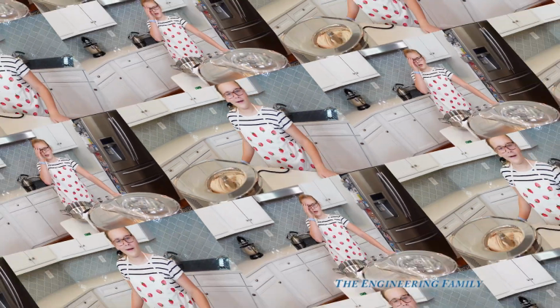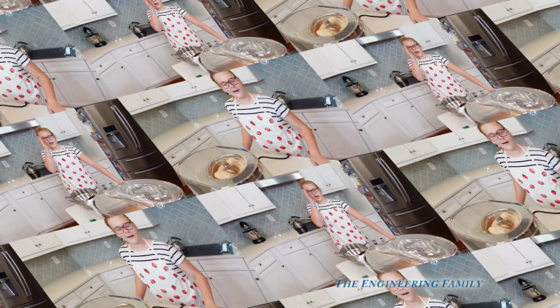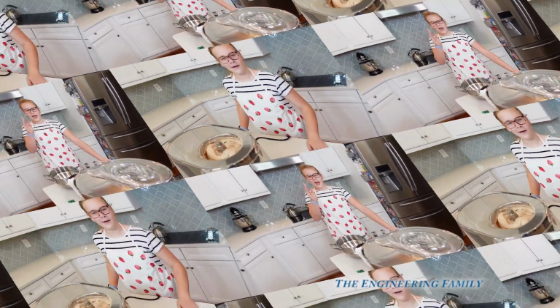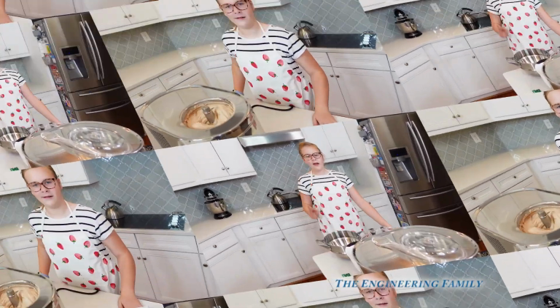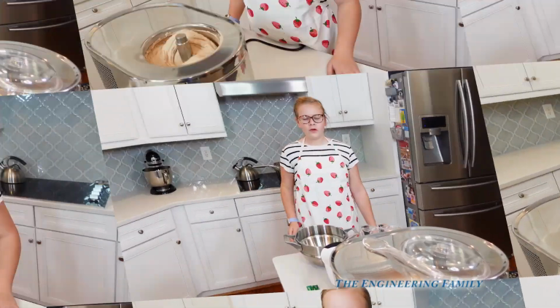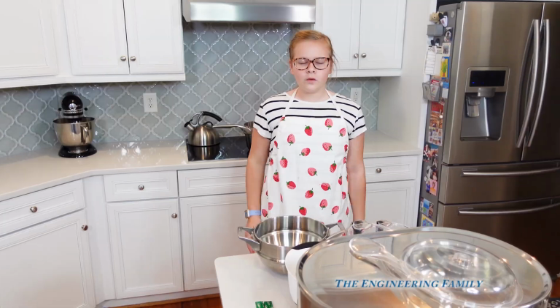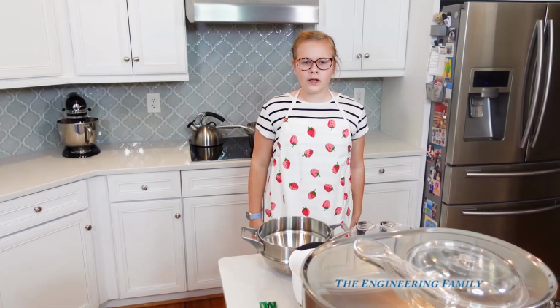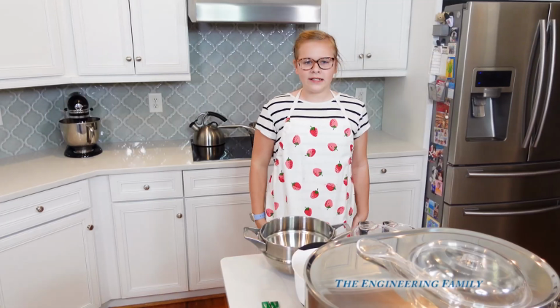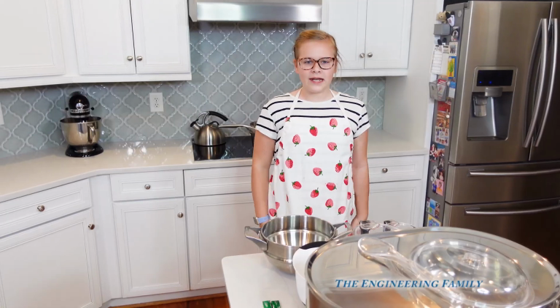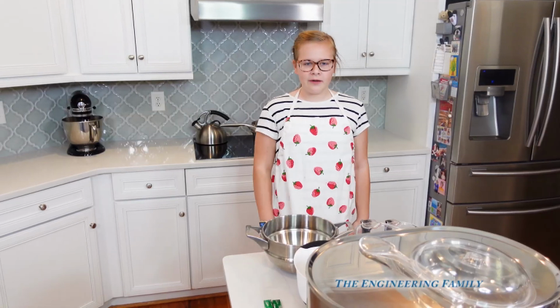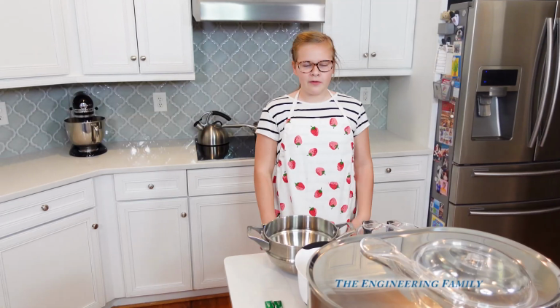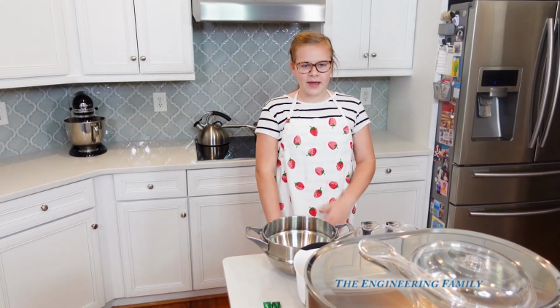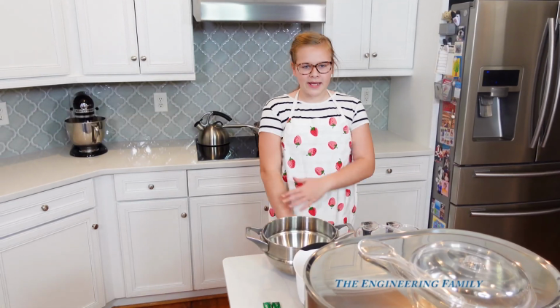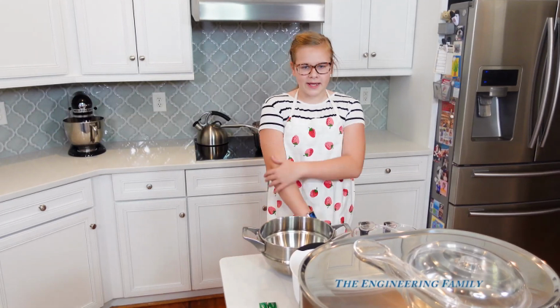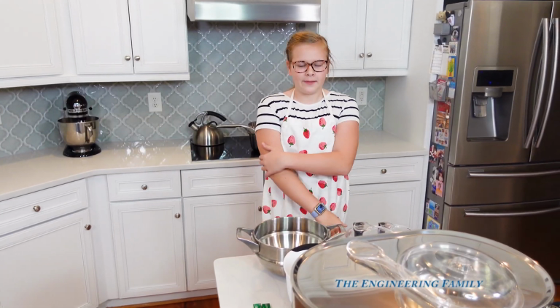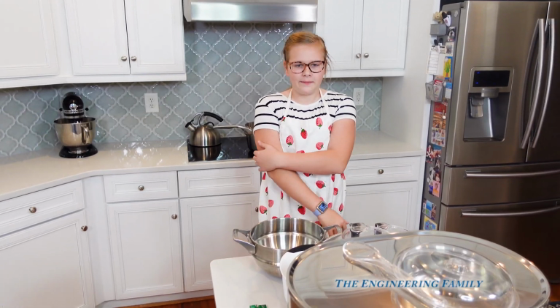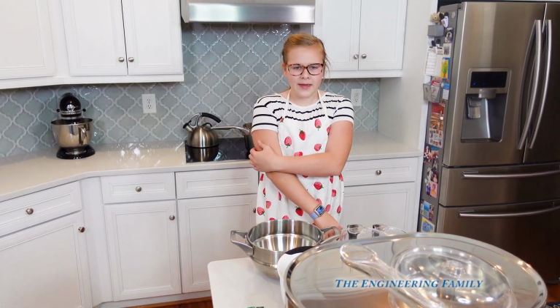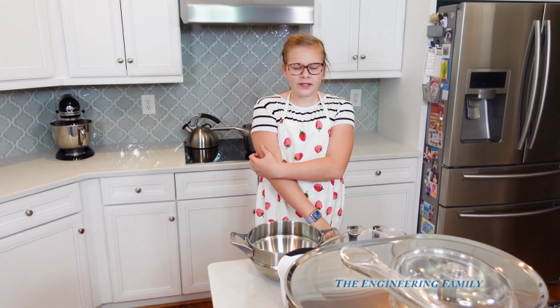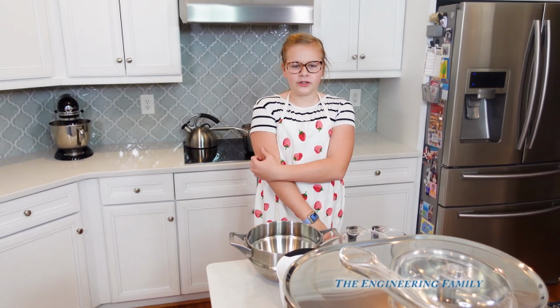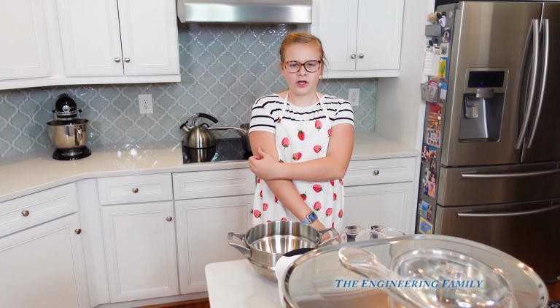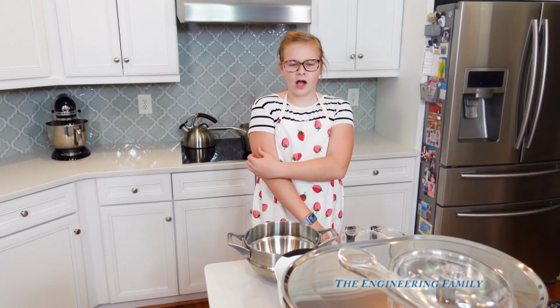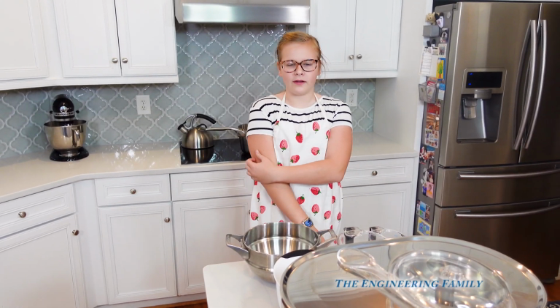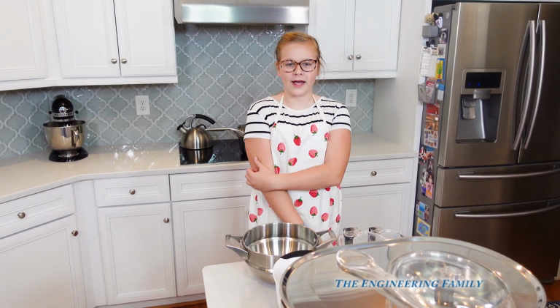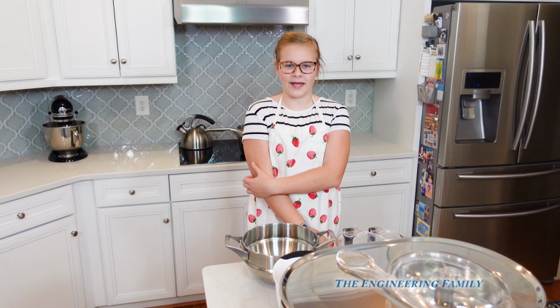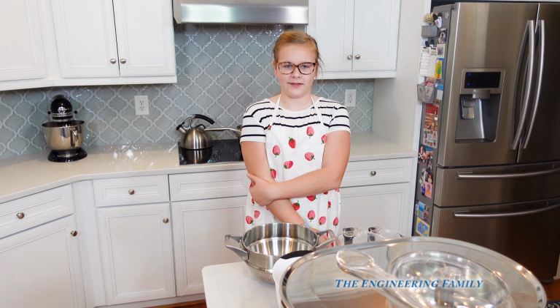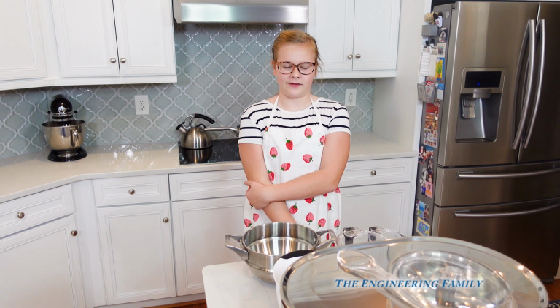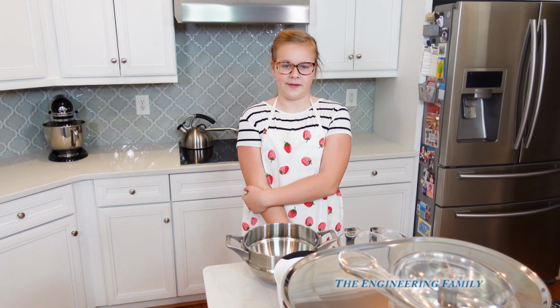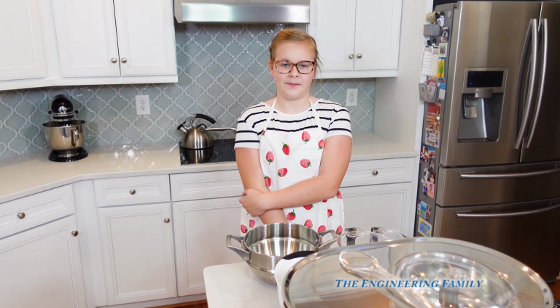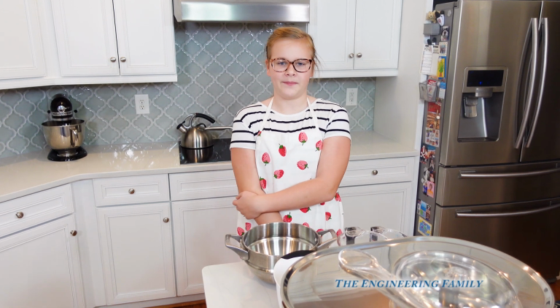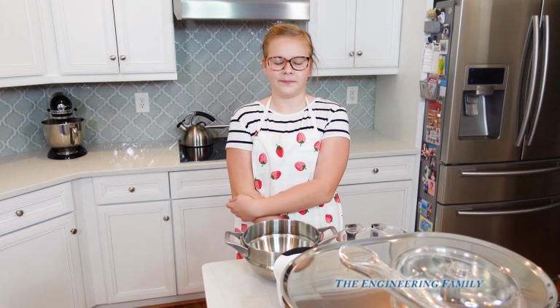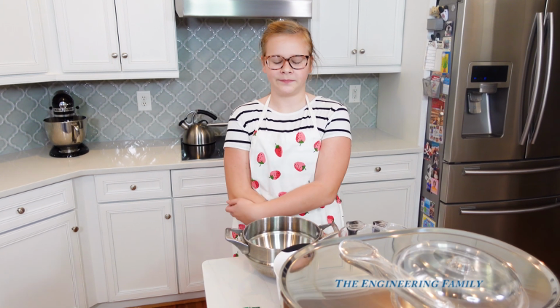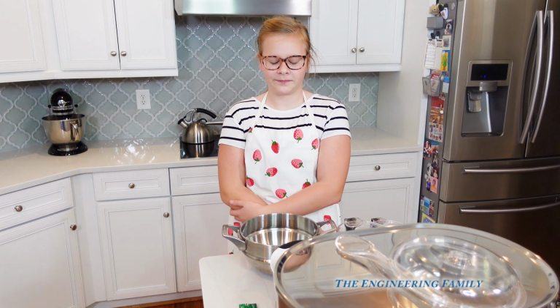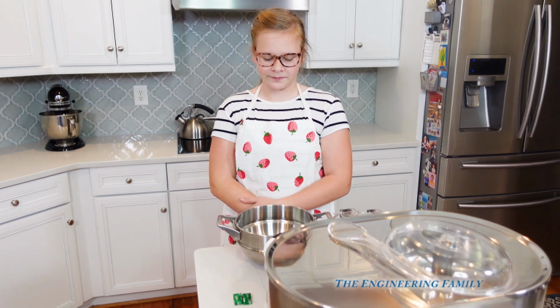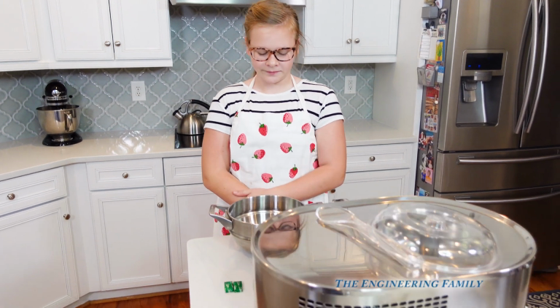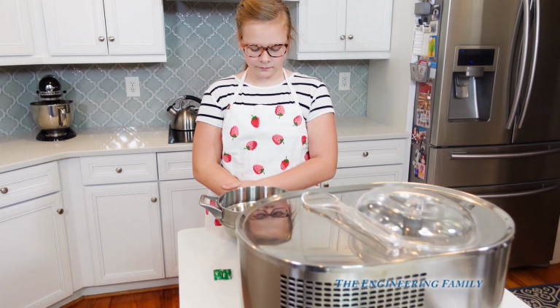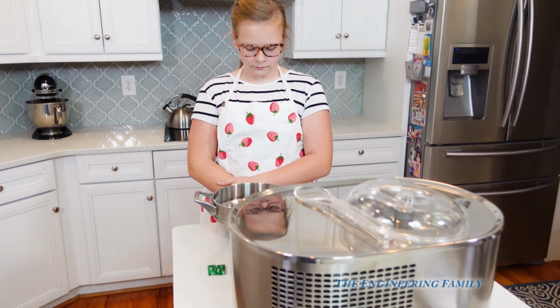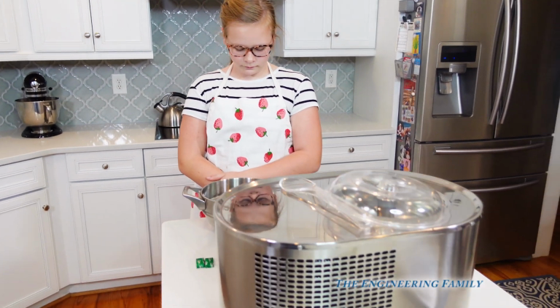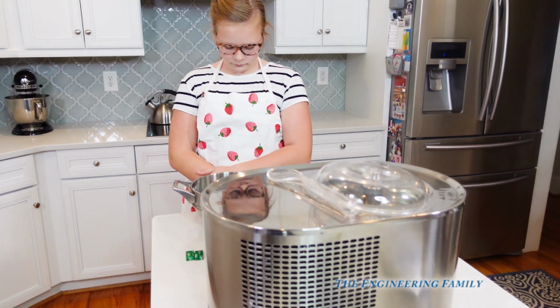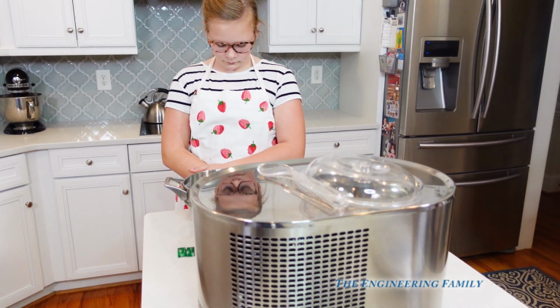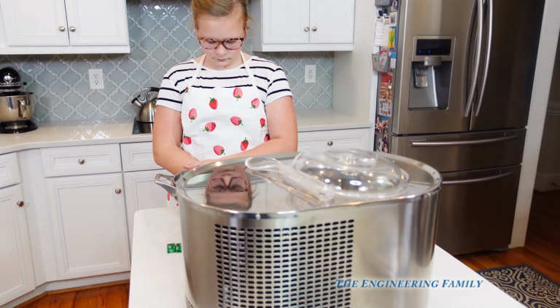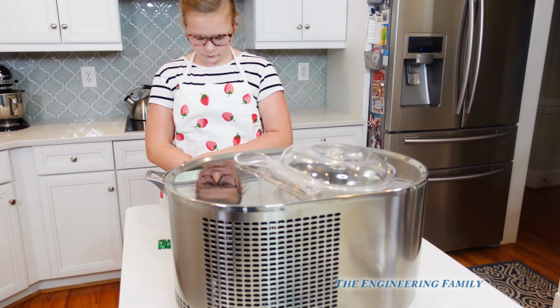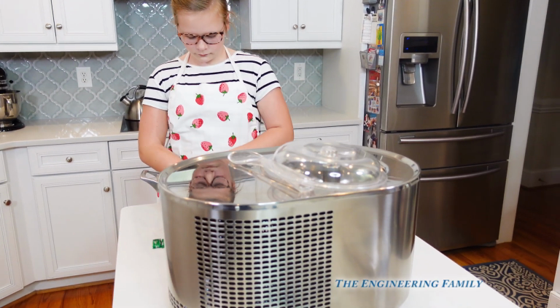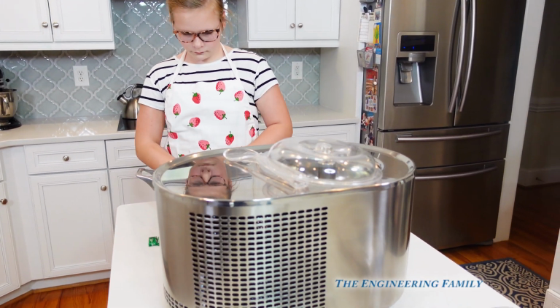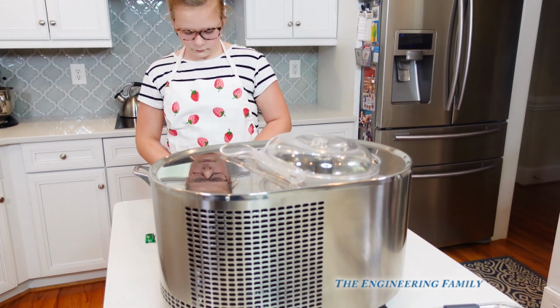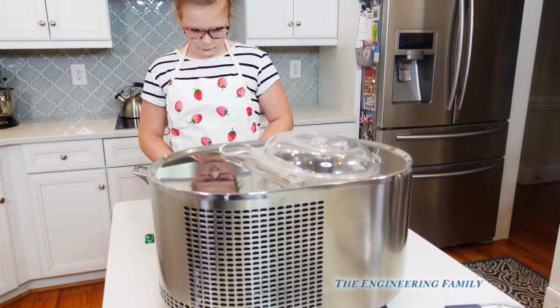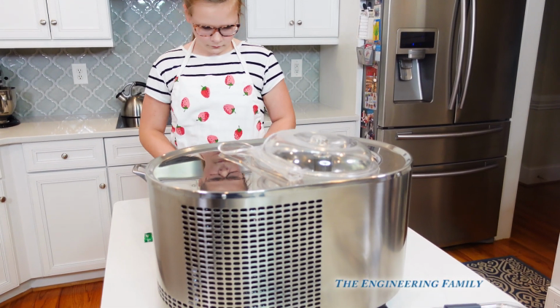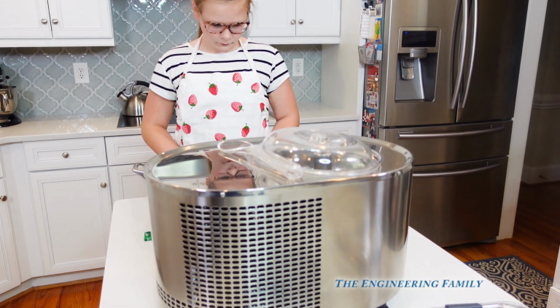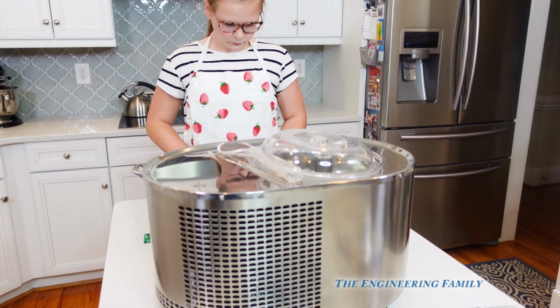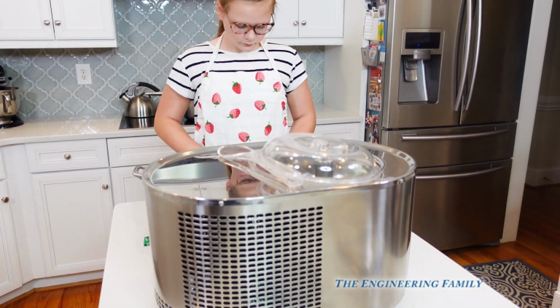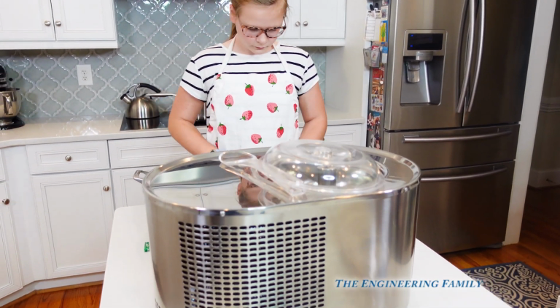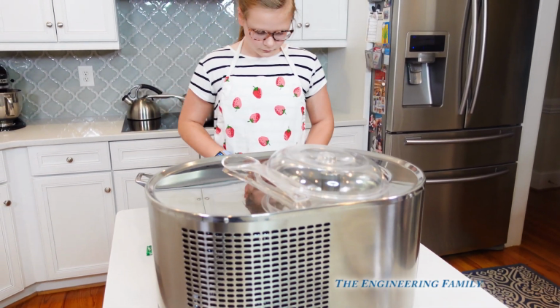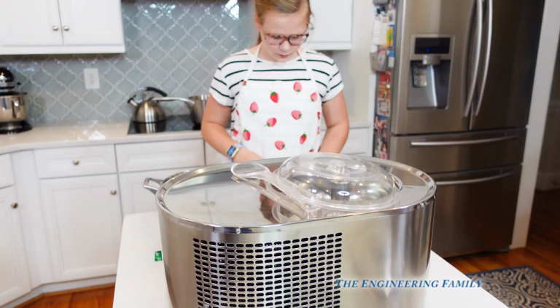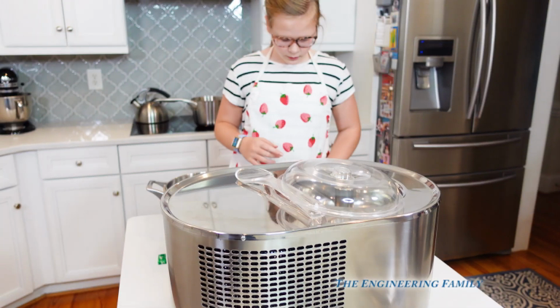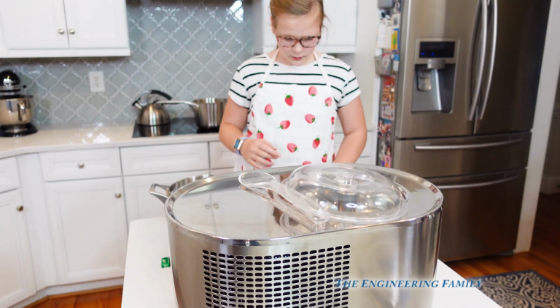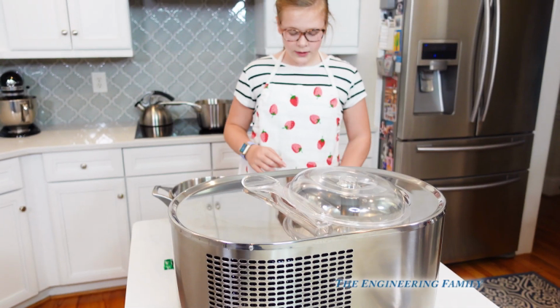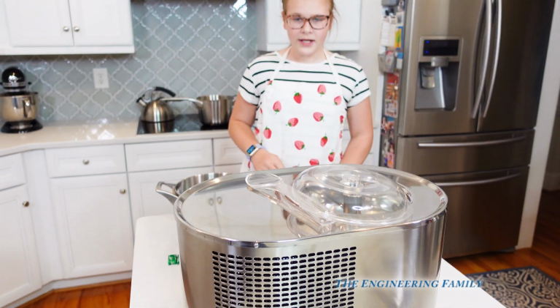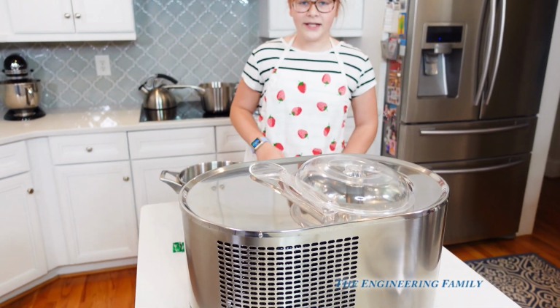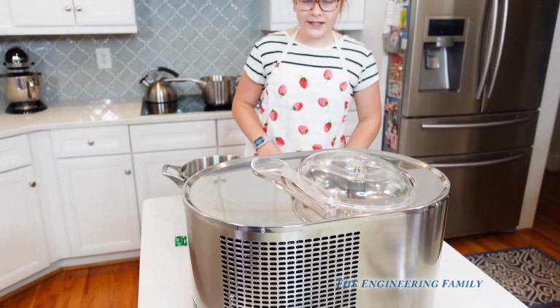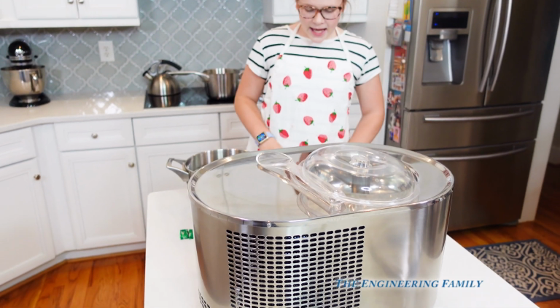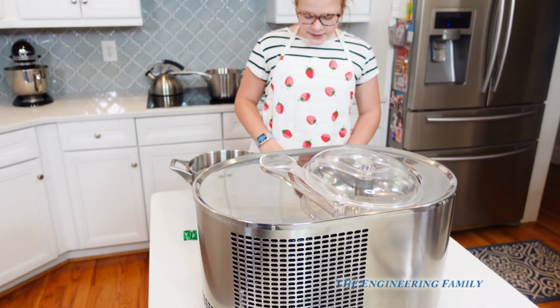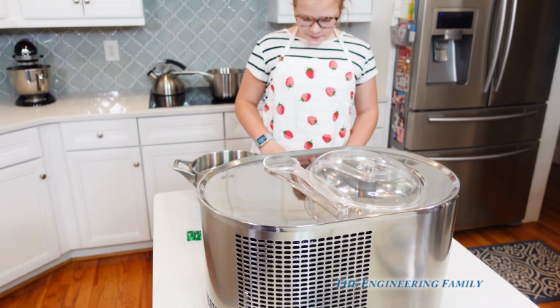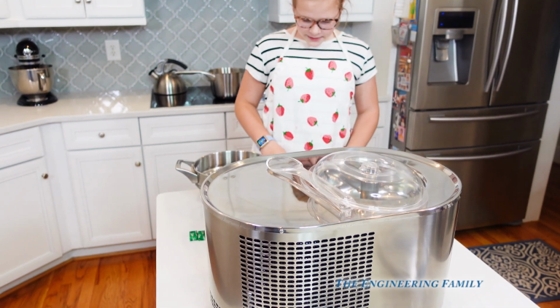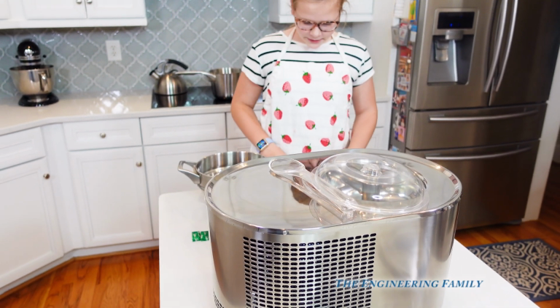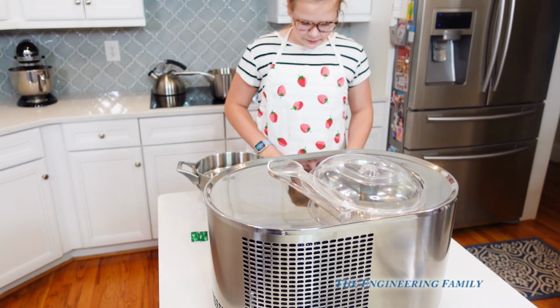Hey everyone, today we're making mint chocolate ice cream. That's right — we got a brand new ice cream maker right here.